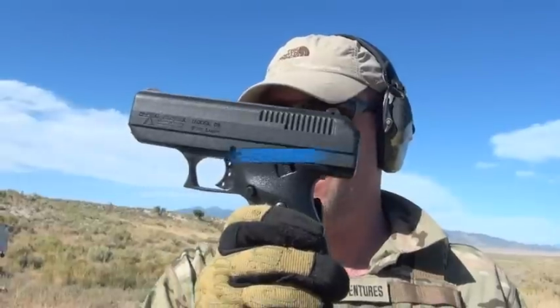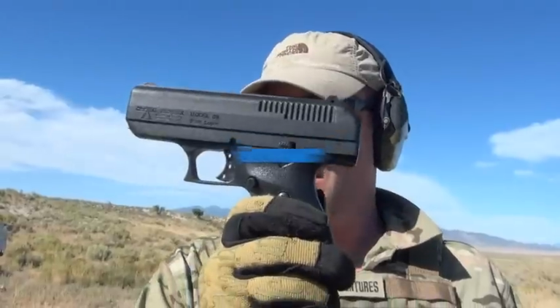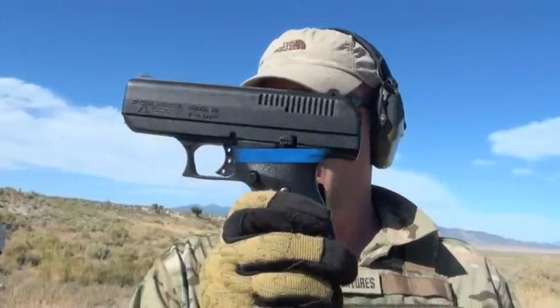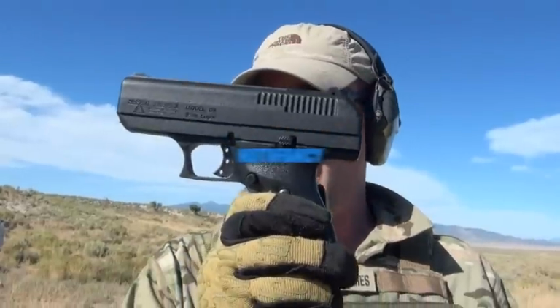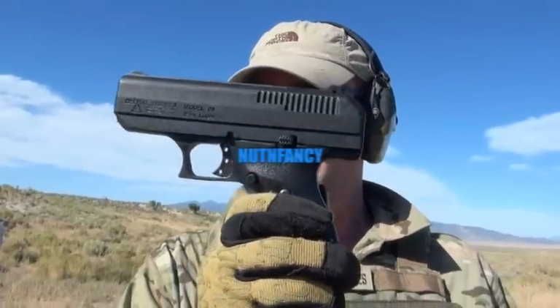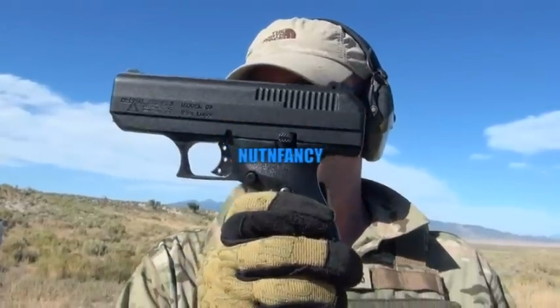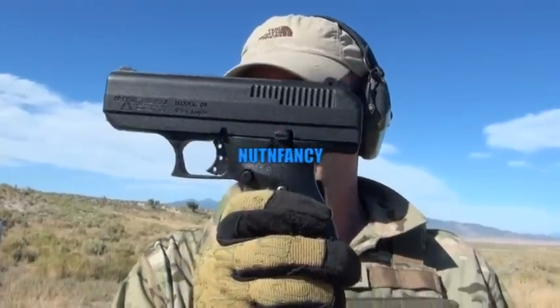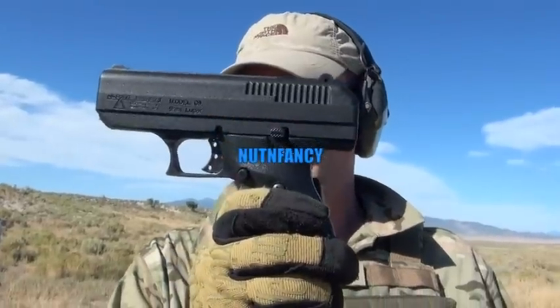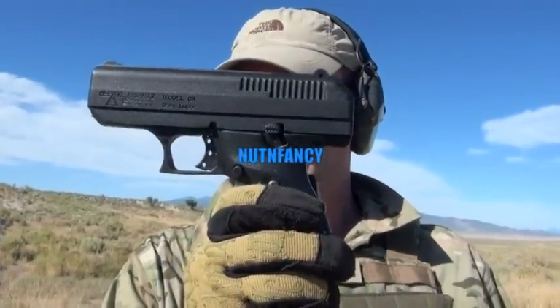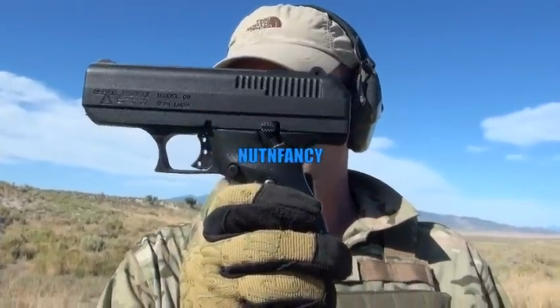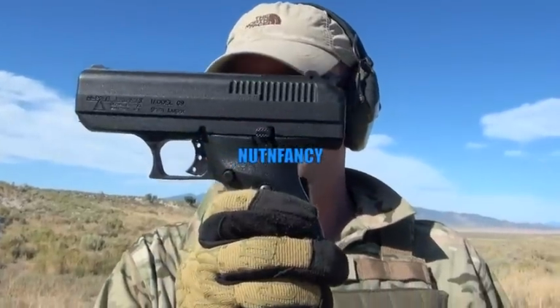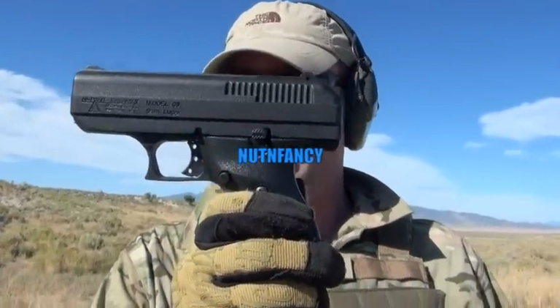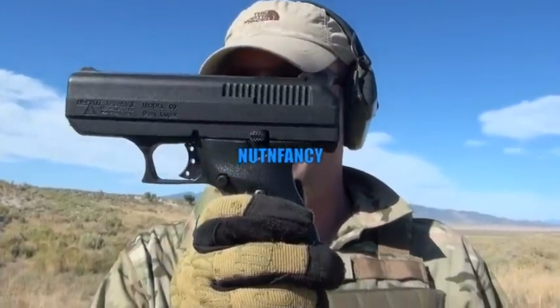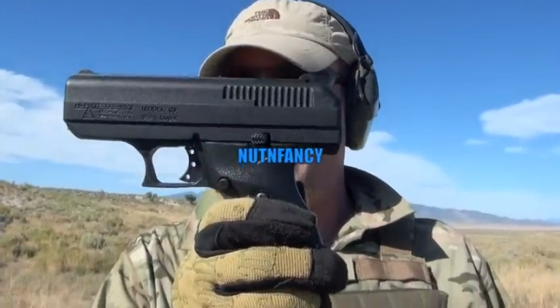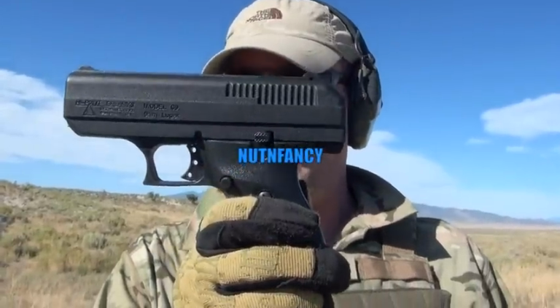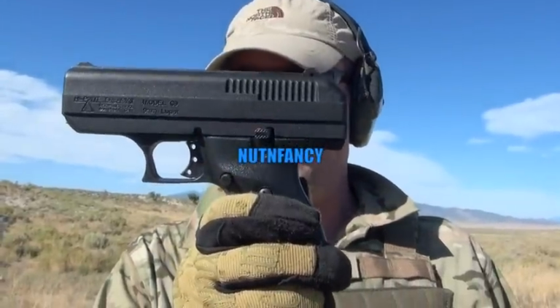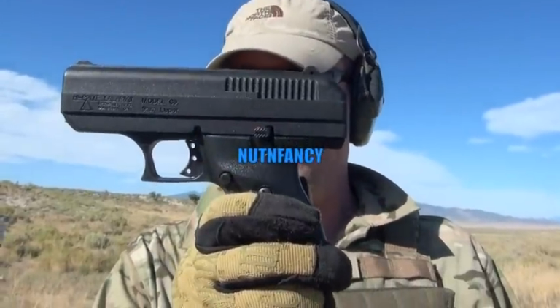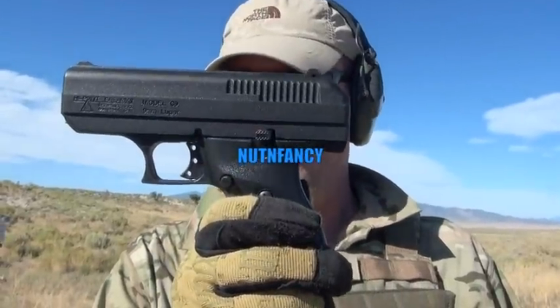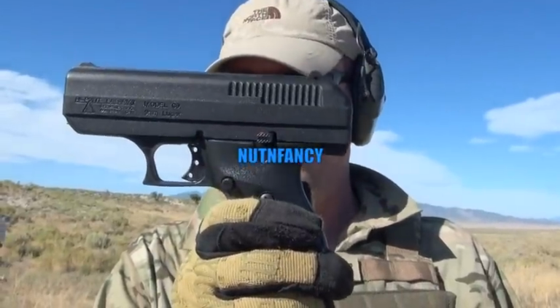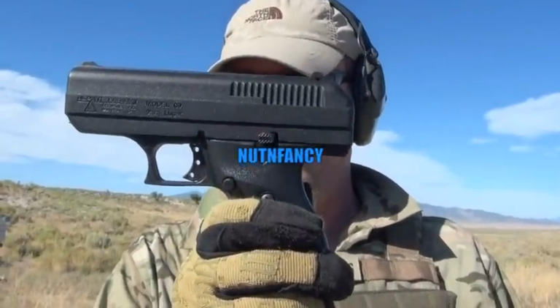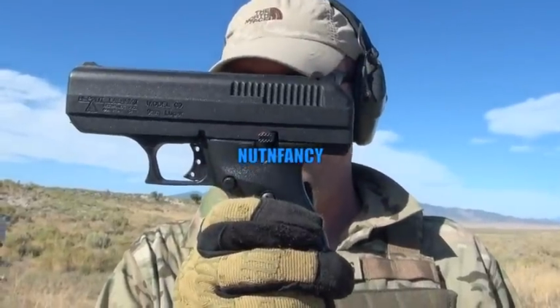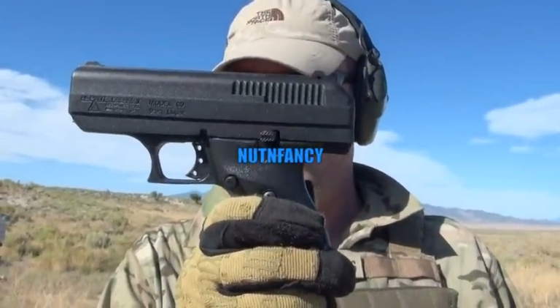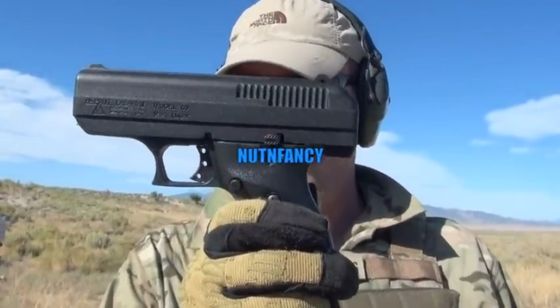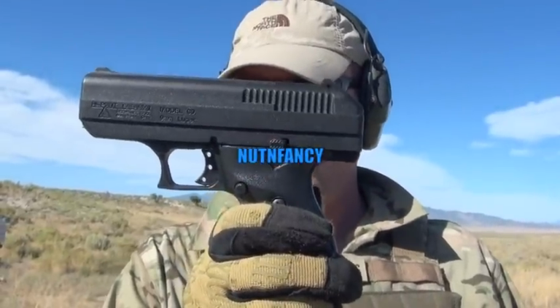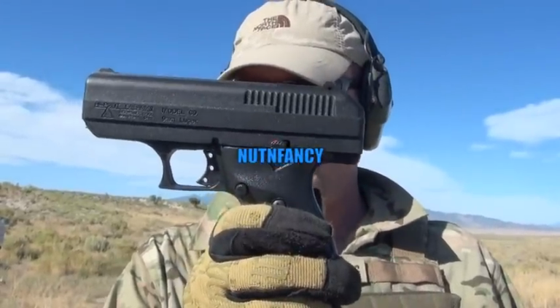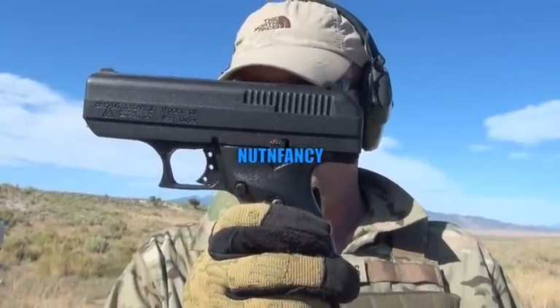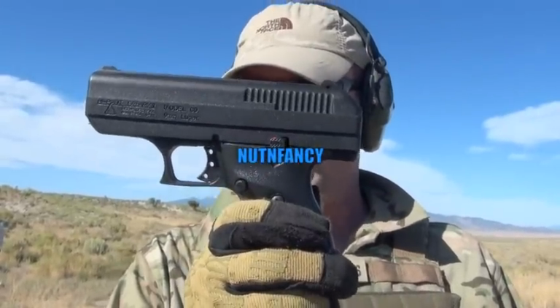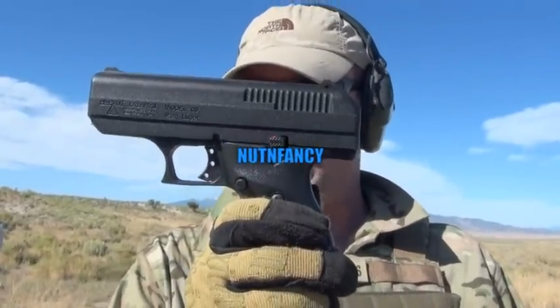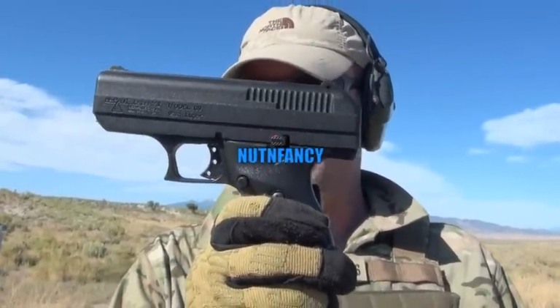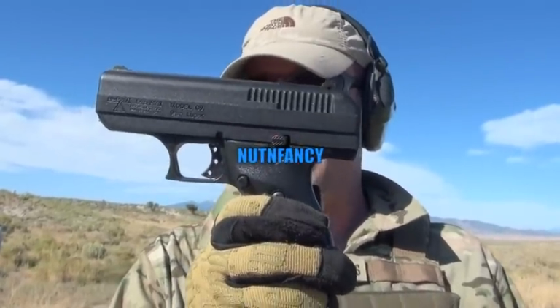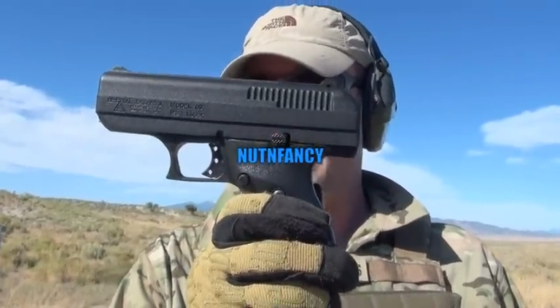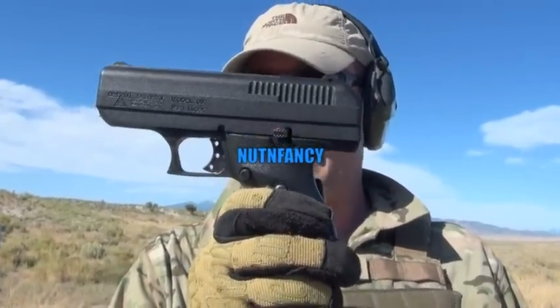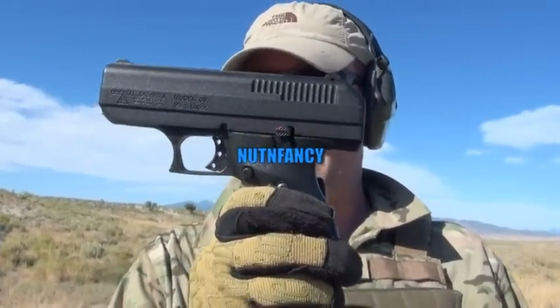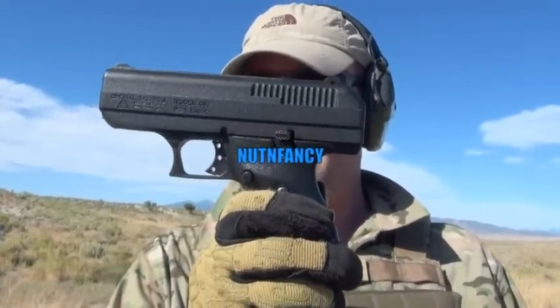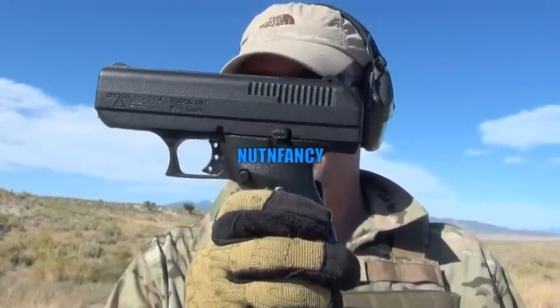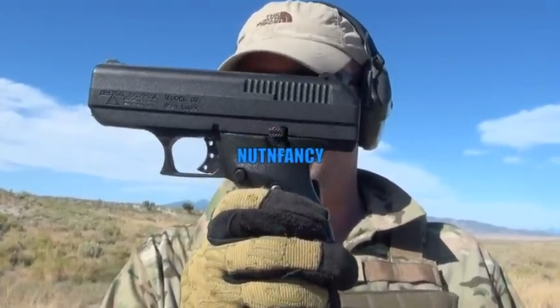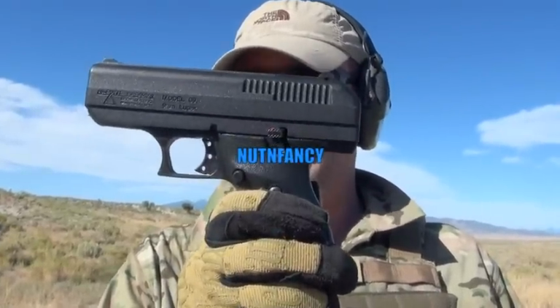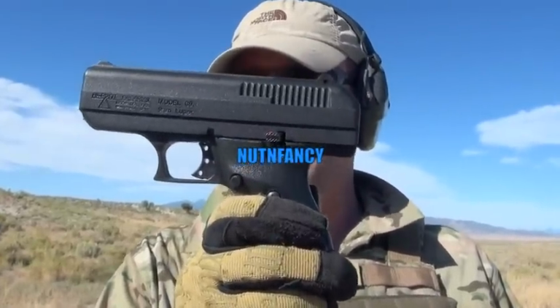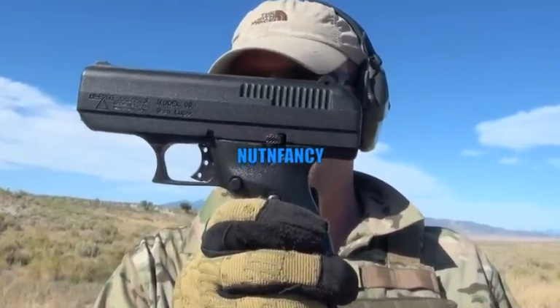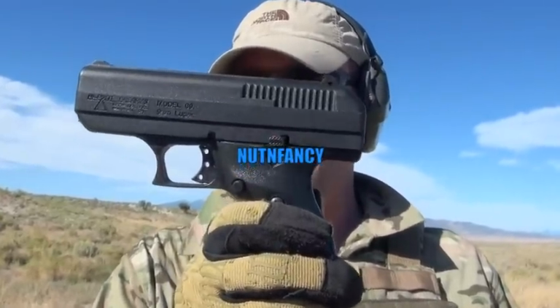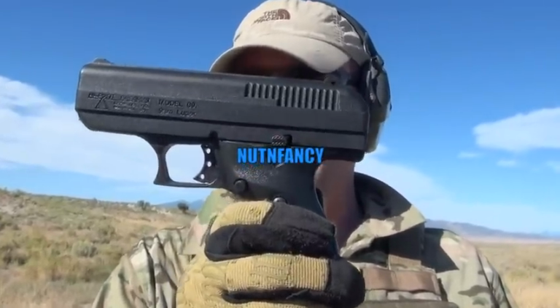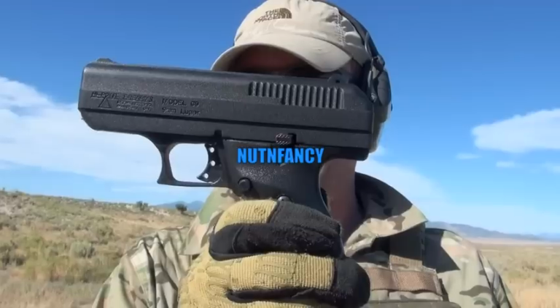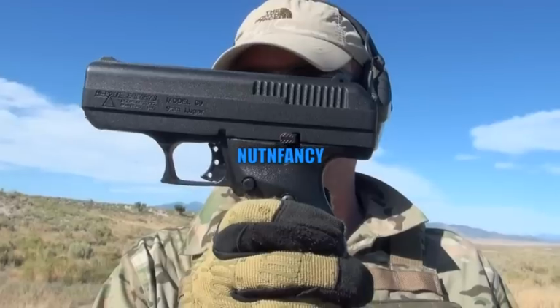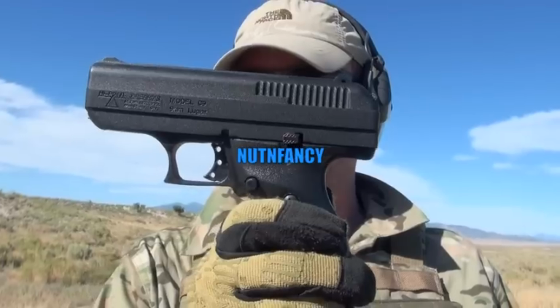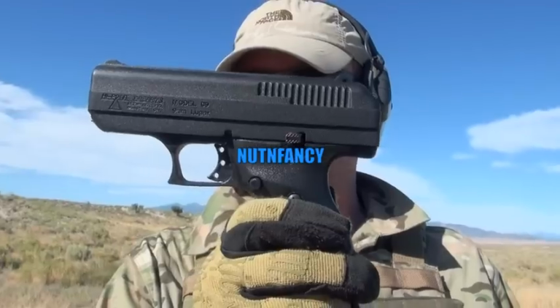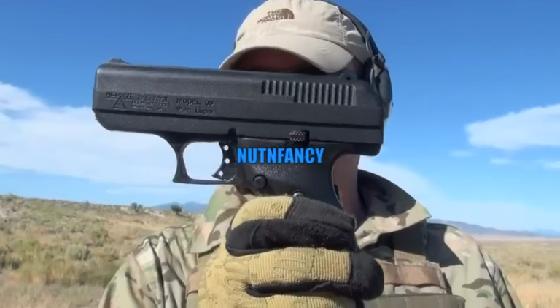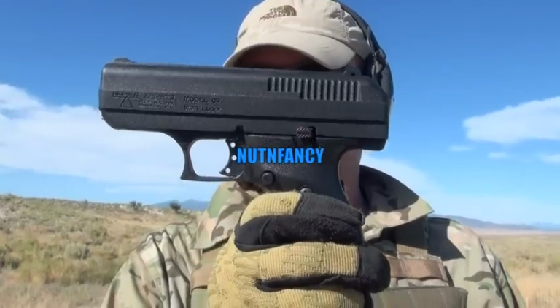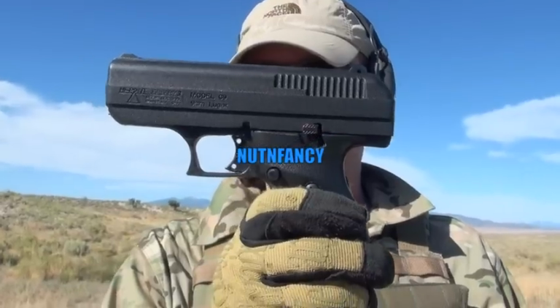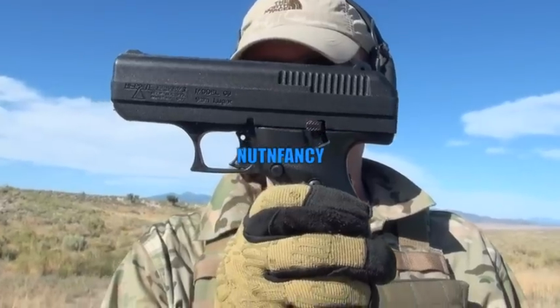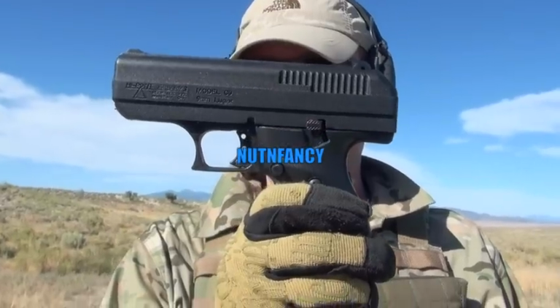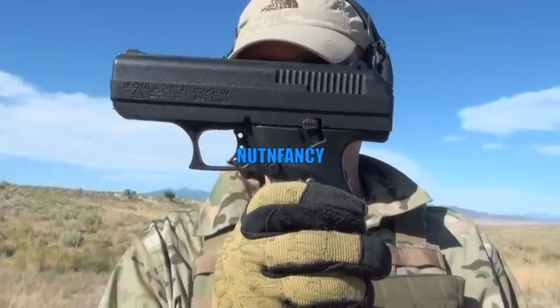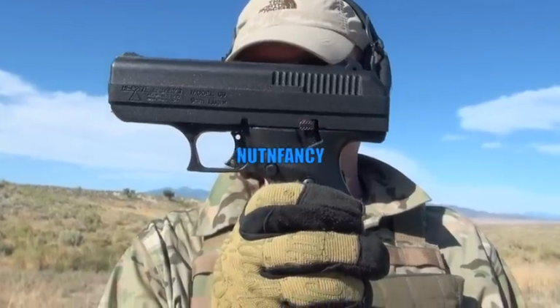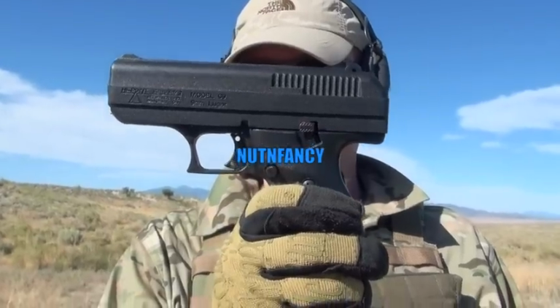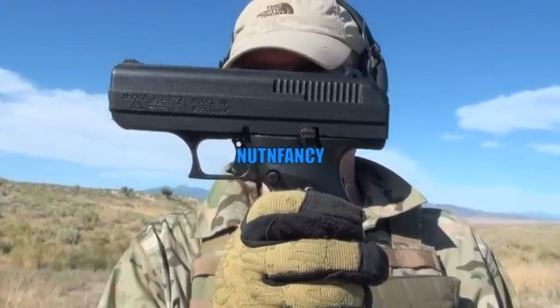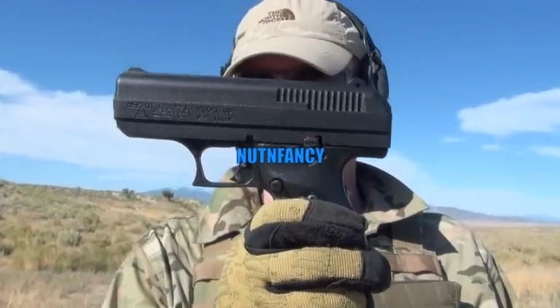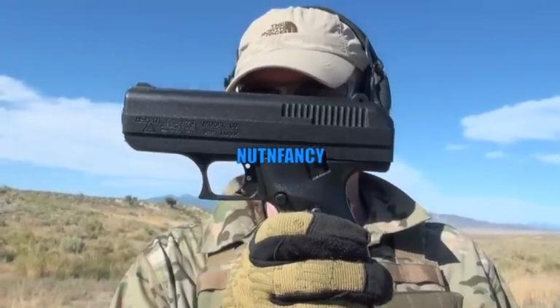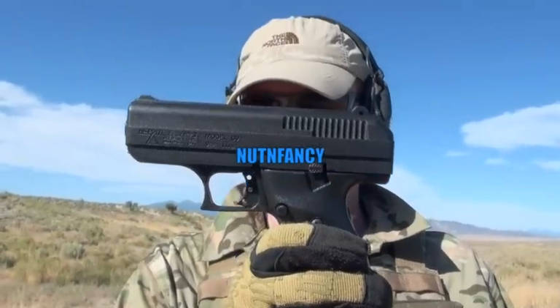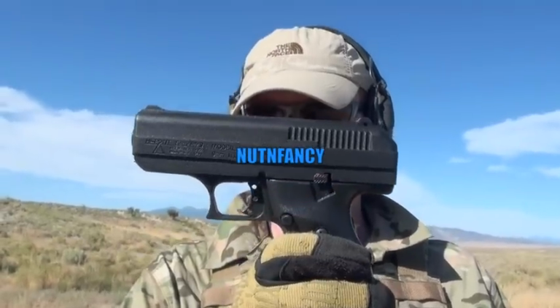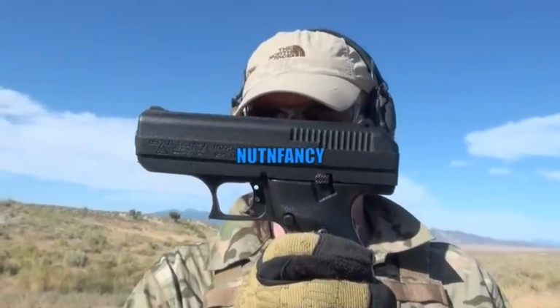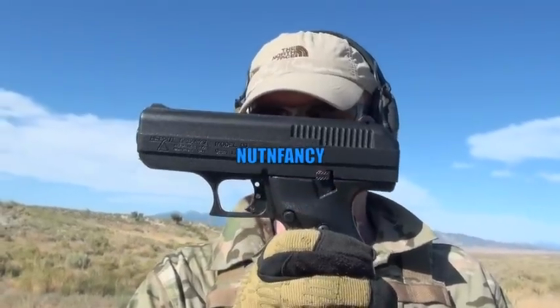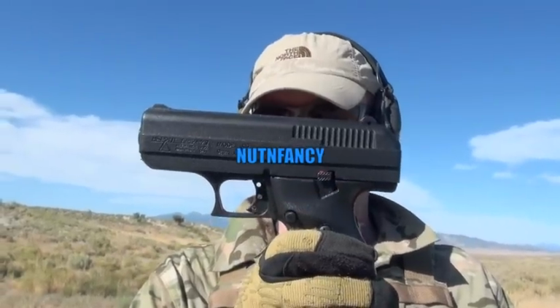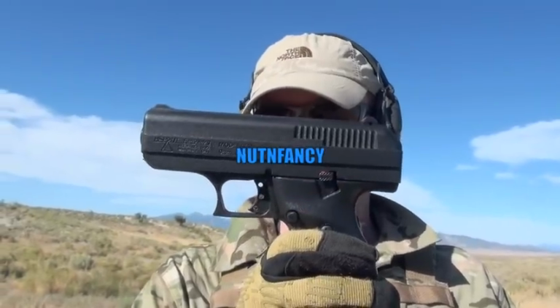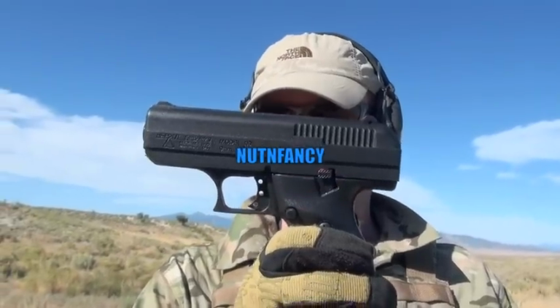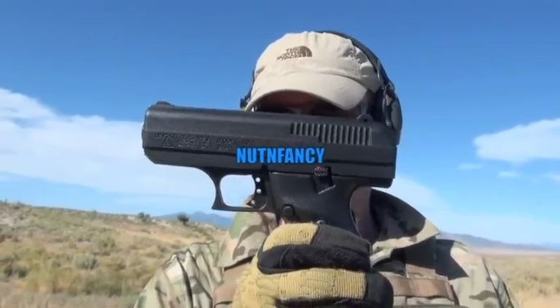High Point model C9. Let's try shooting it again. Supposedly it is fixed. We'll see about that.